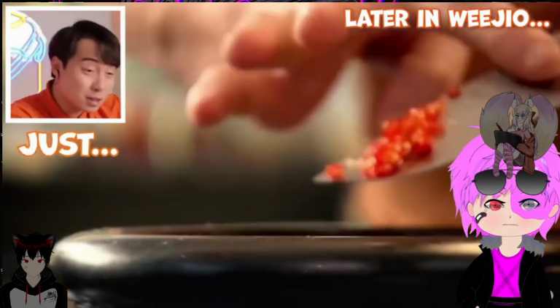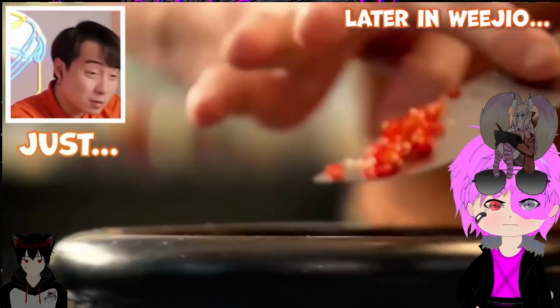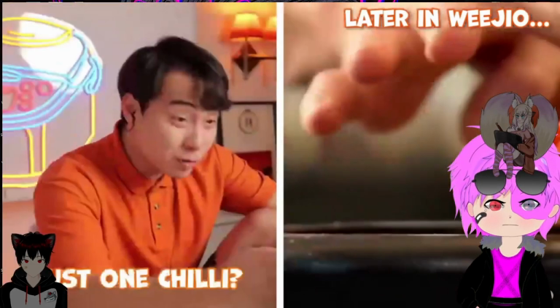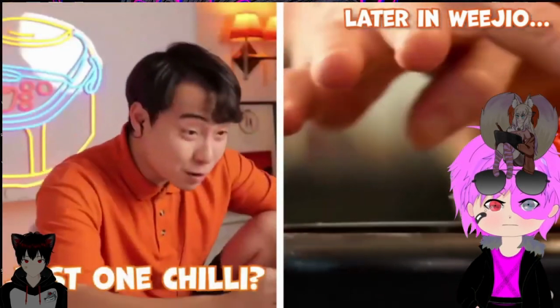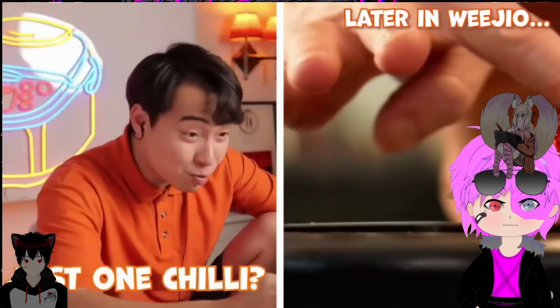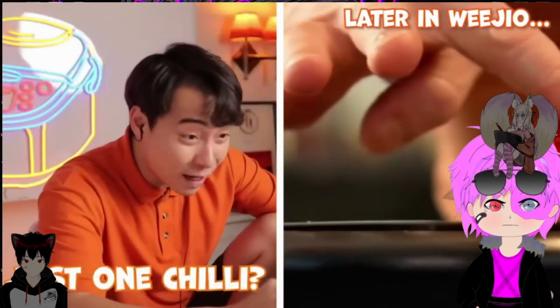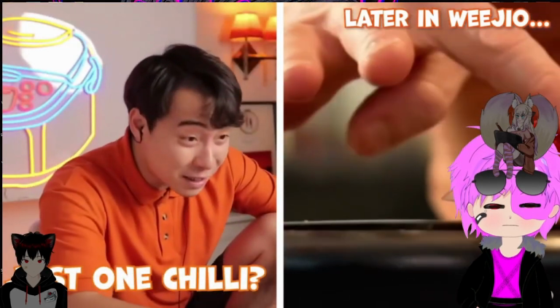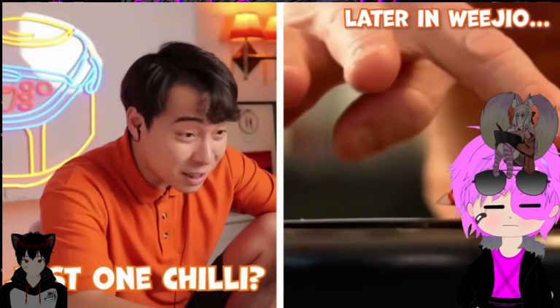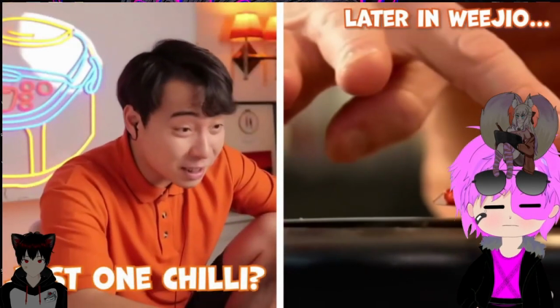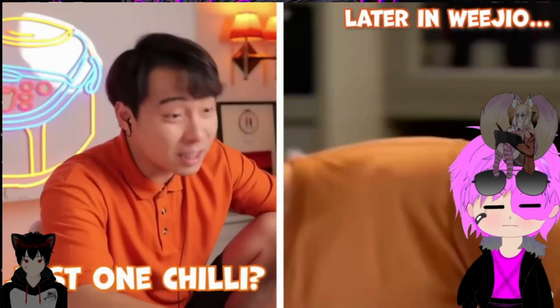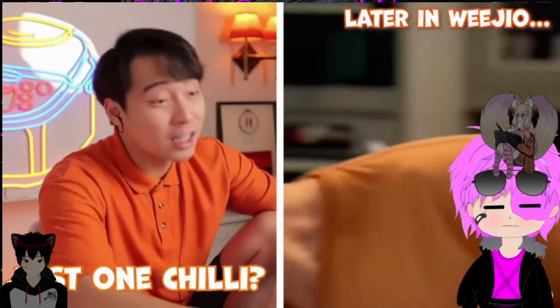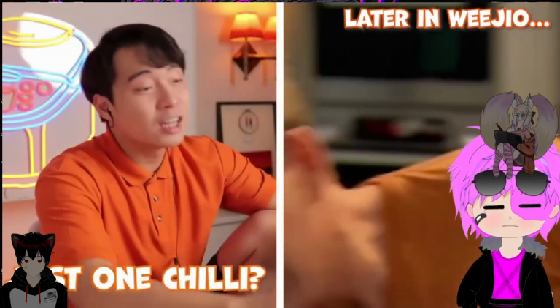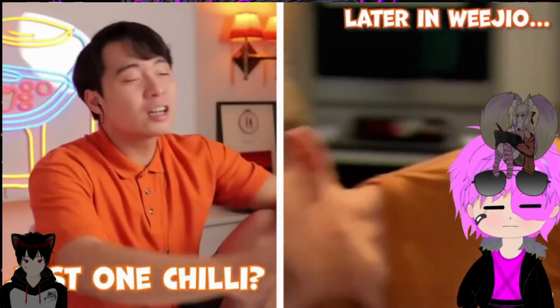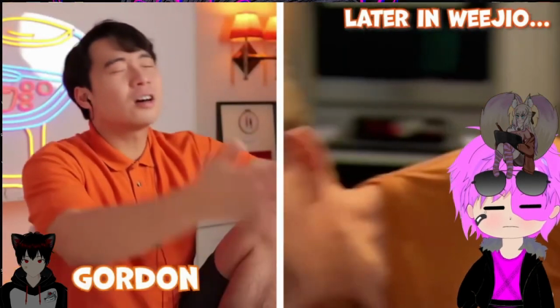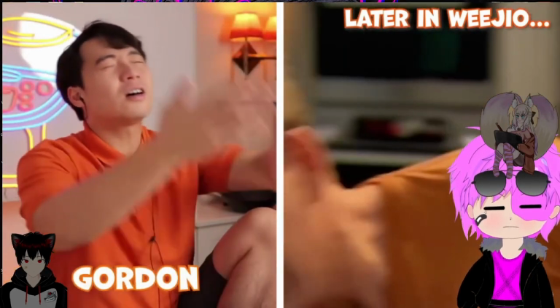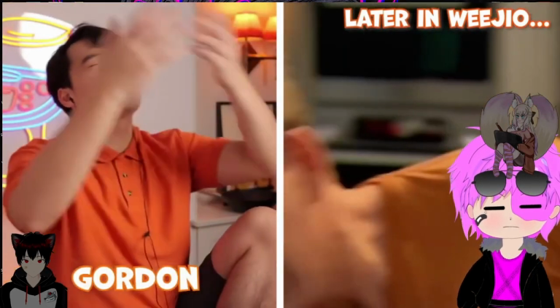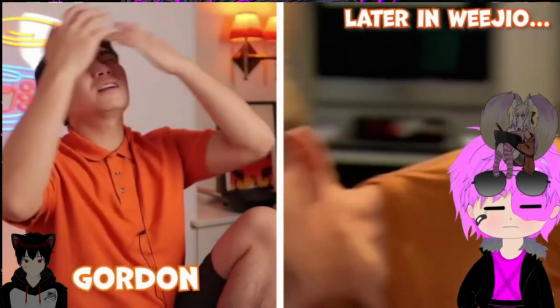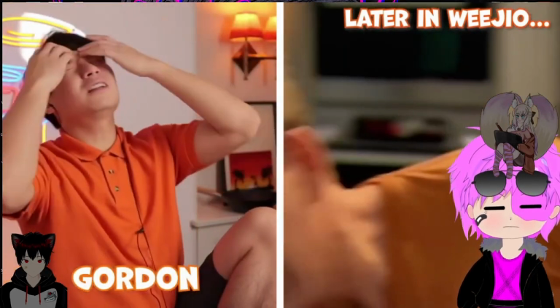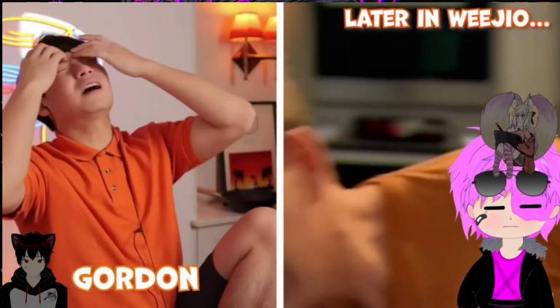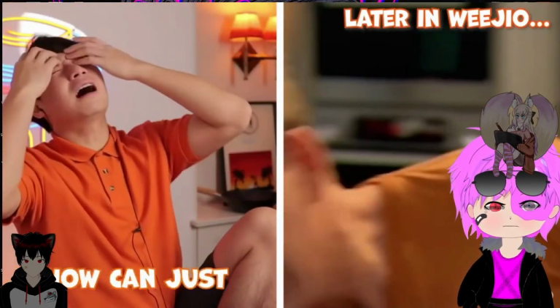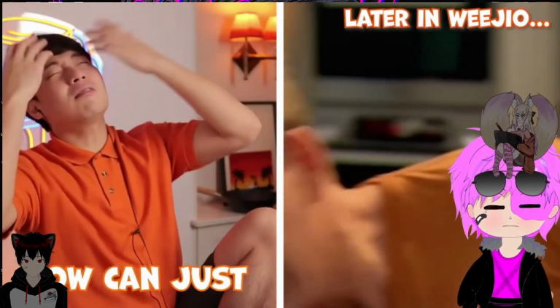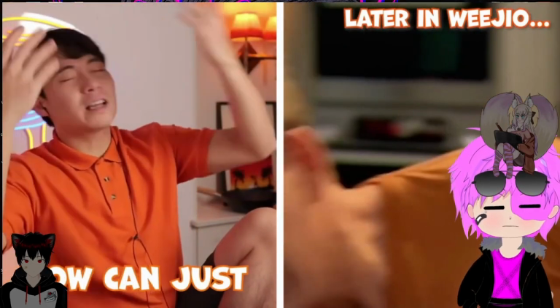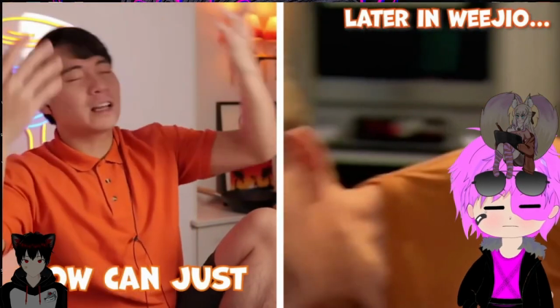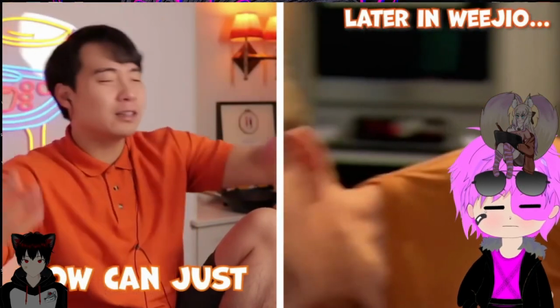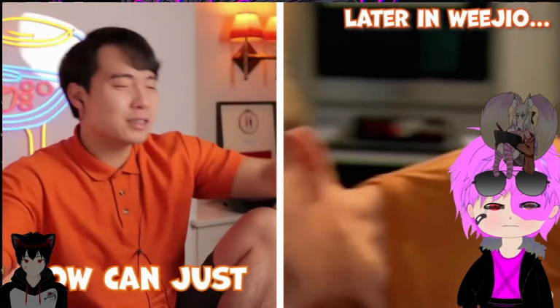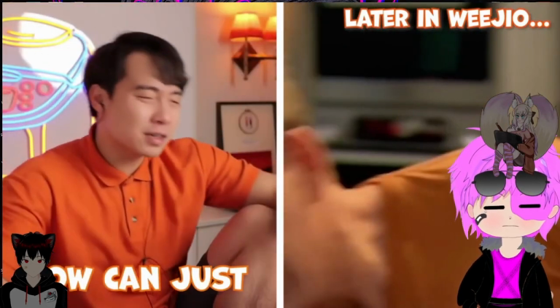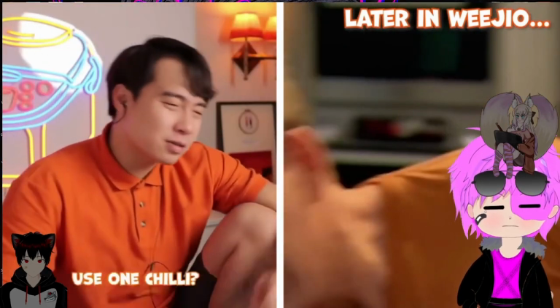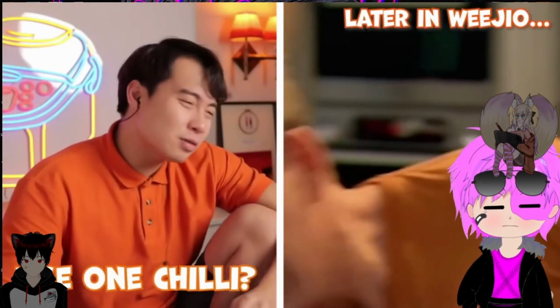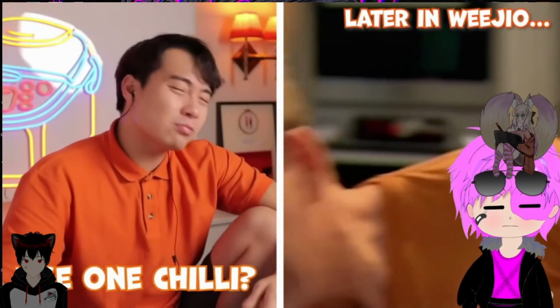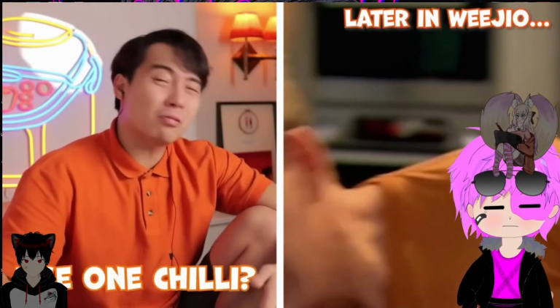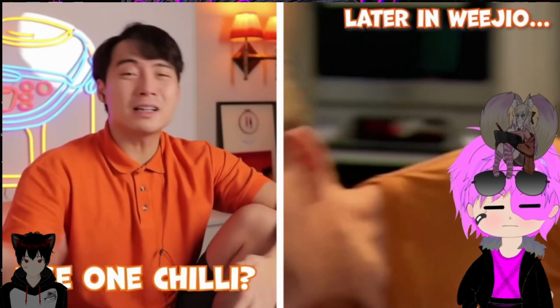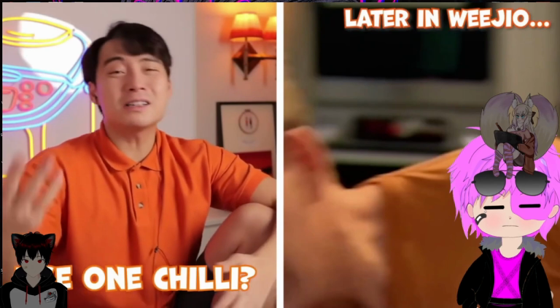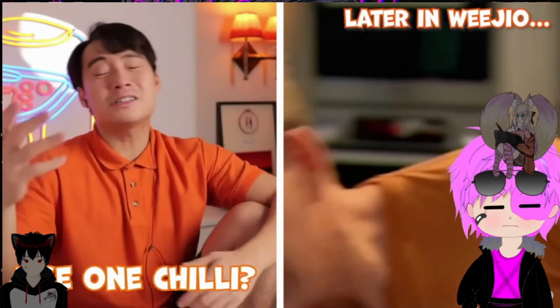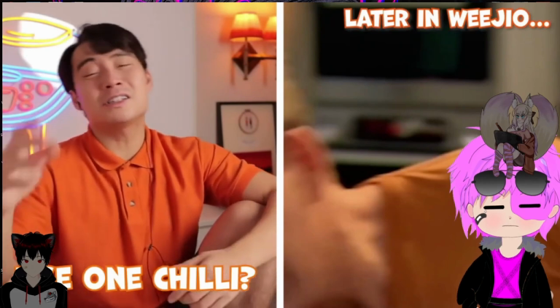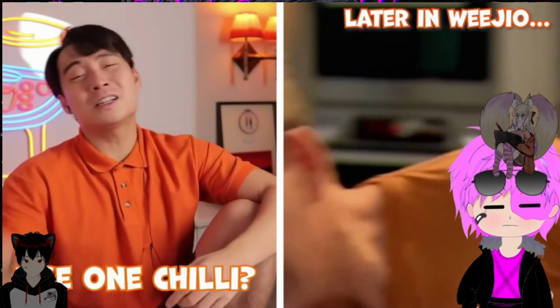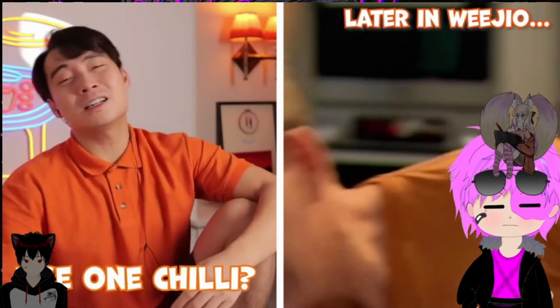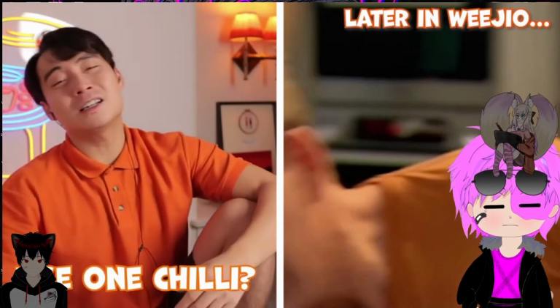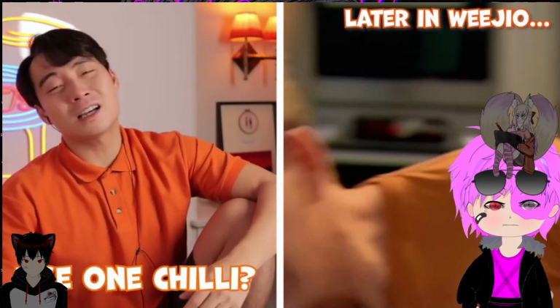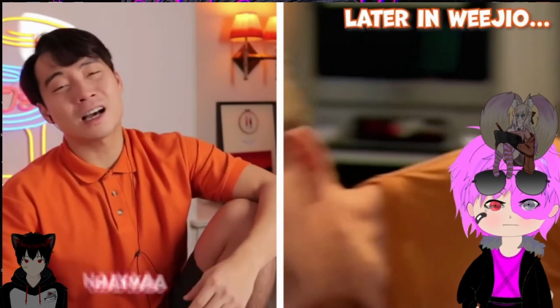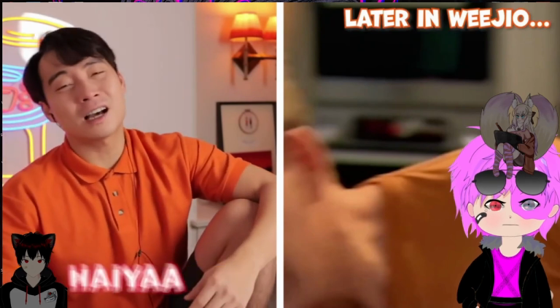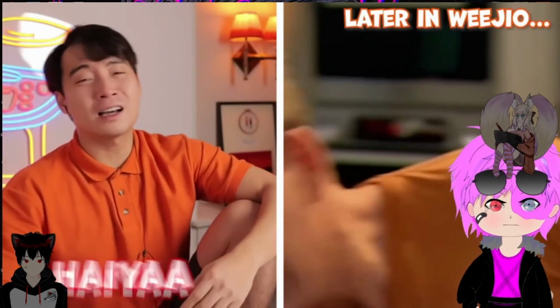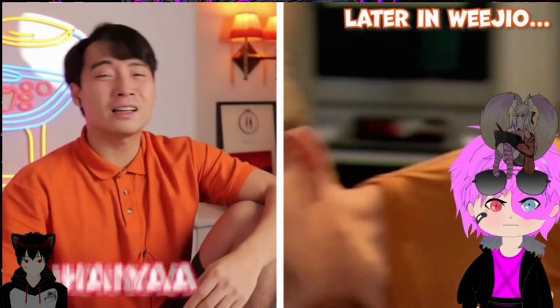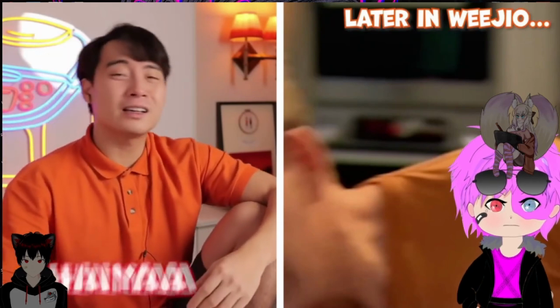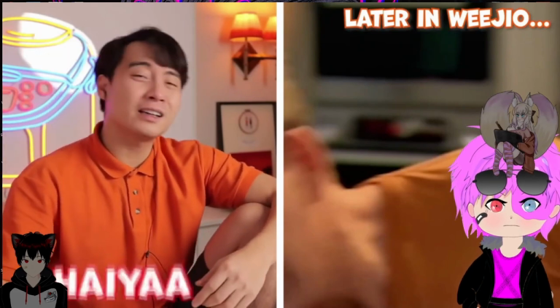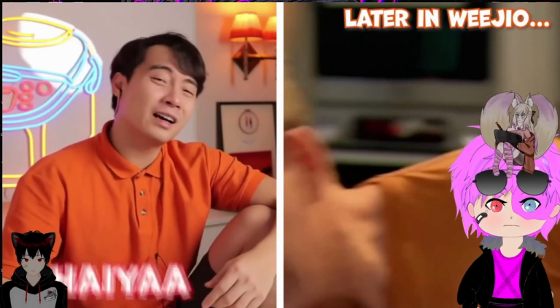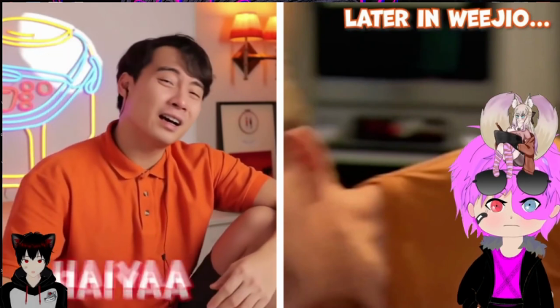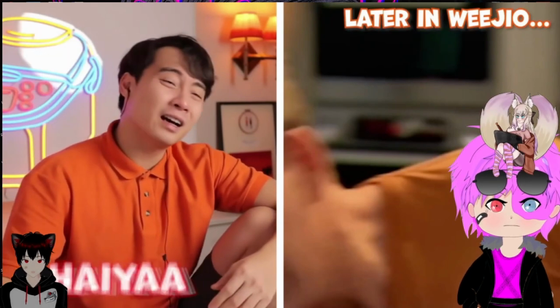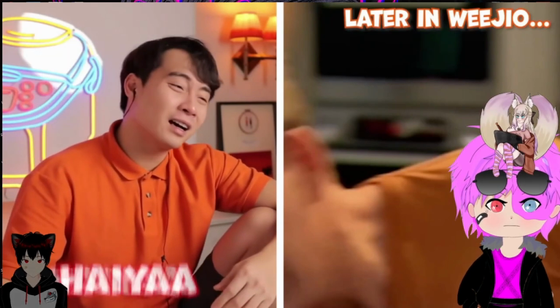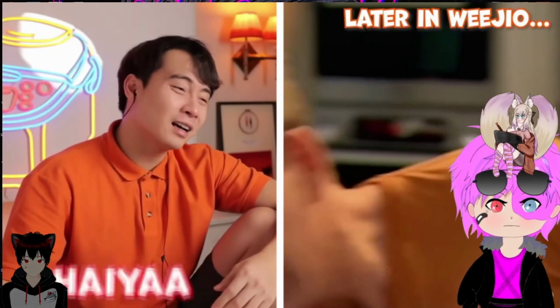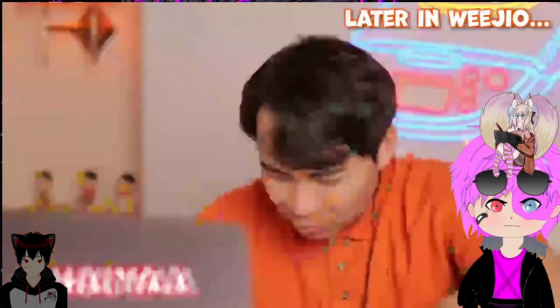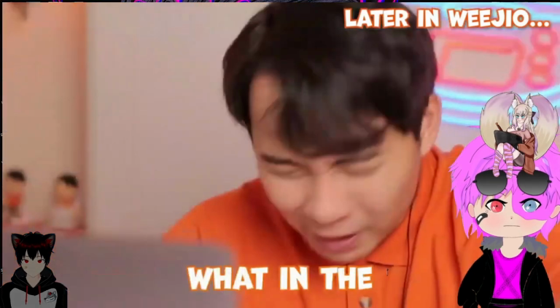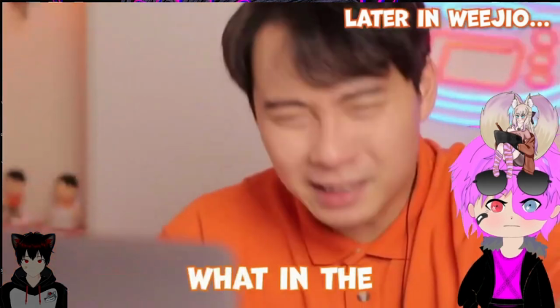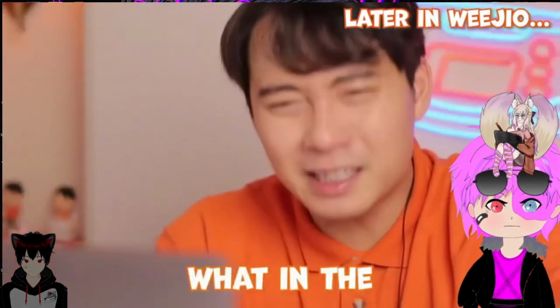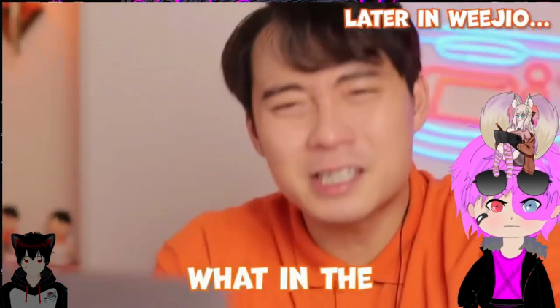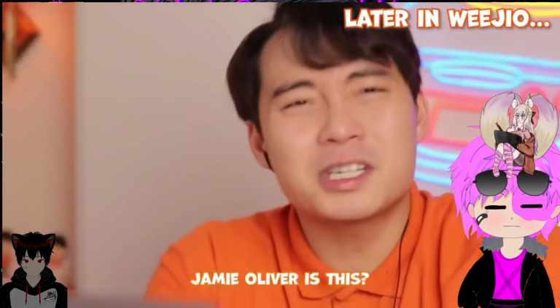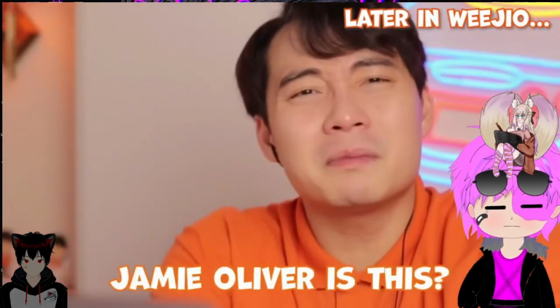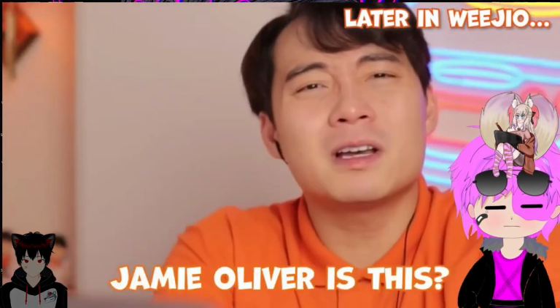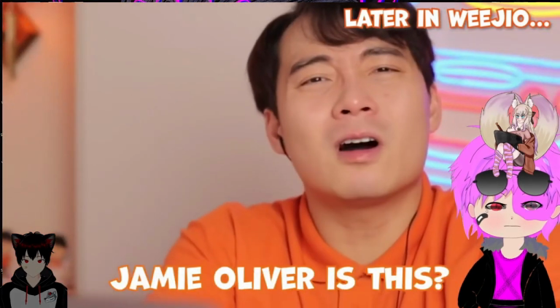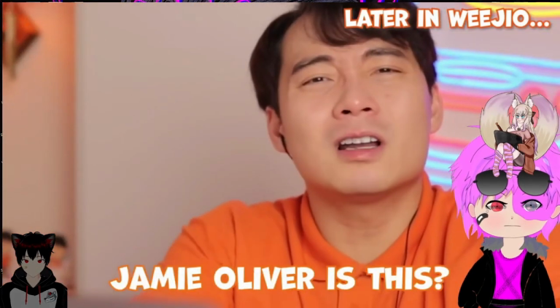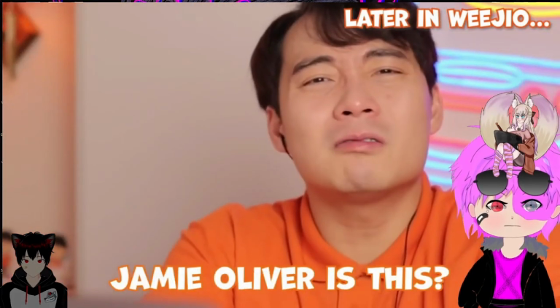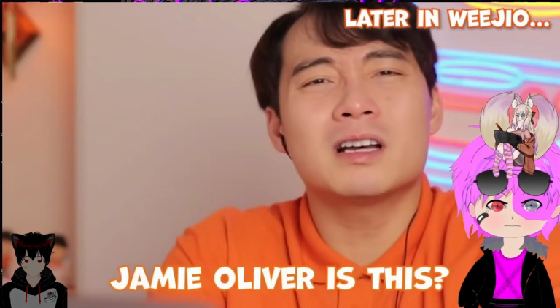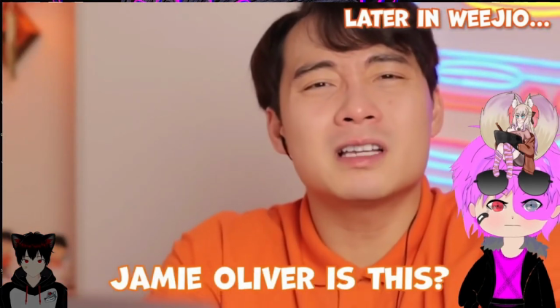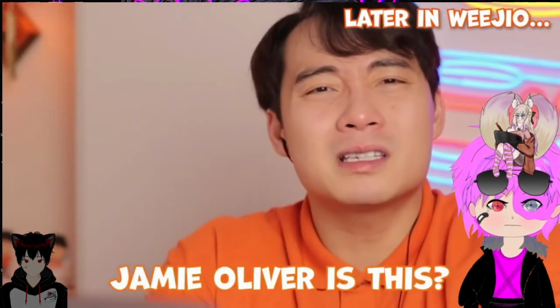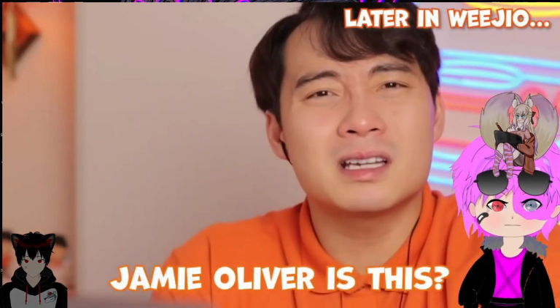Just one chili. Gordon, how can I just use one chili? What in the Jamie Oliver is this?